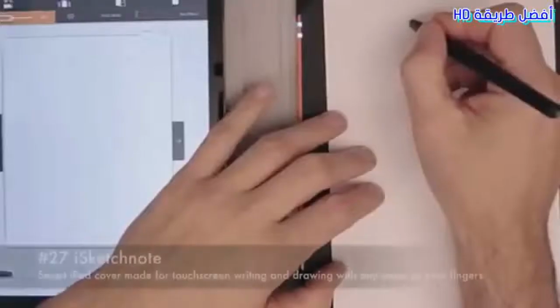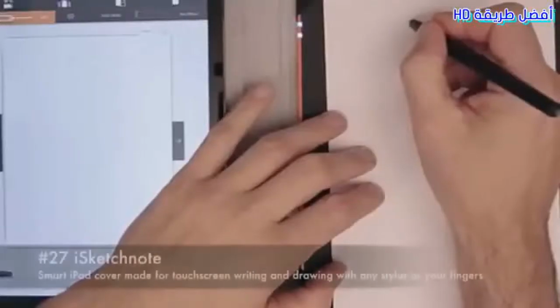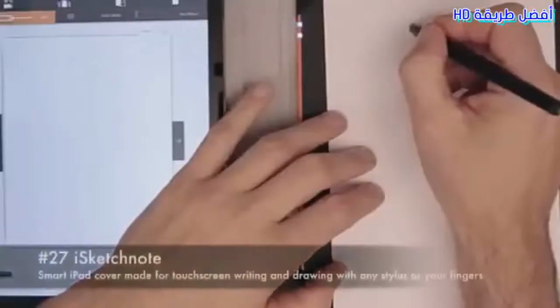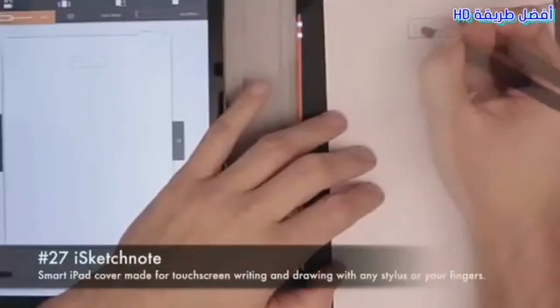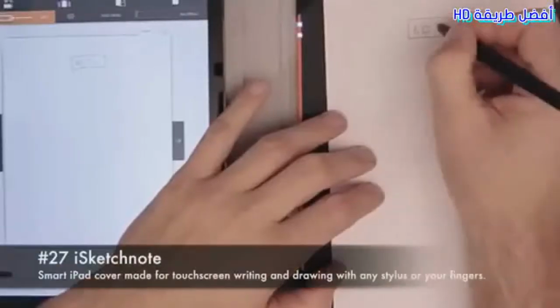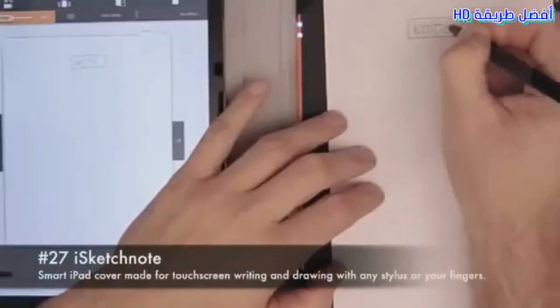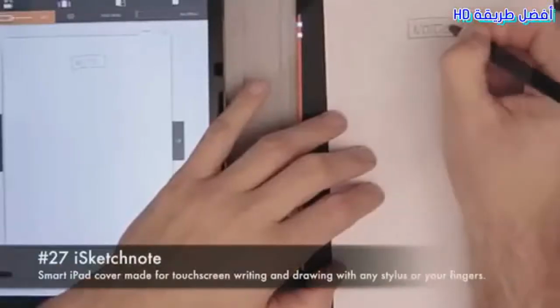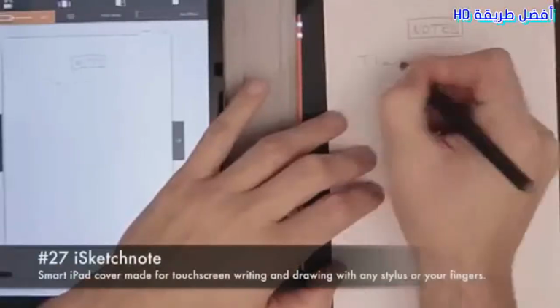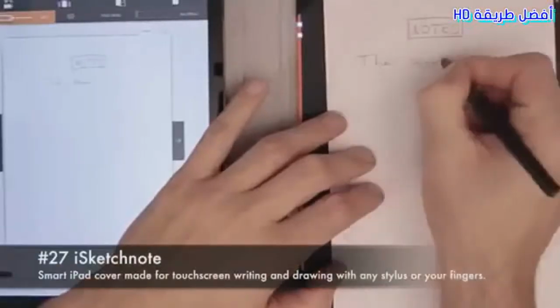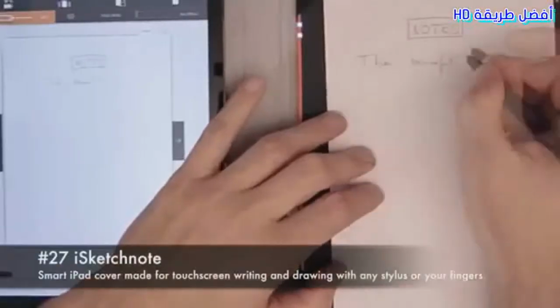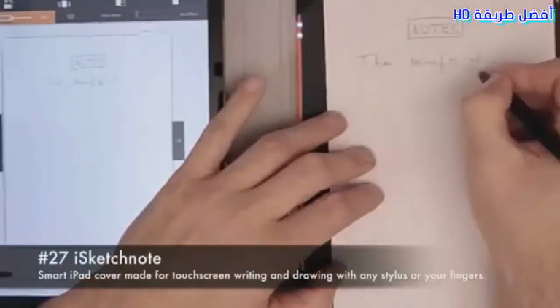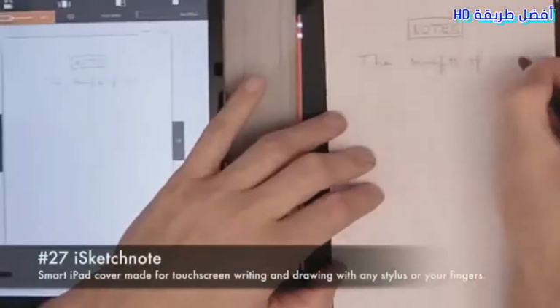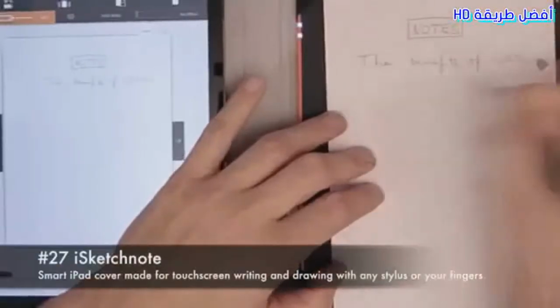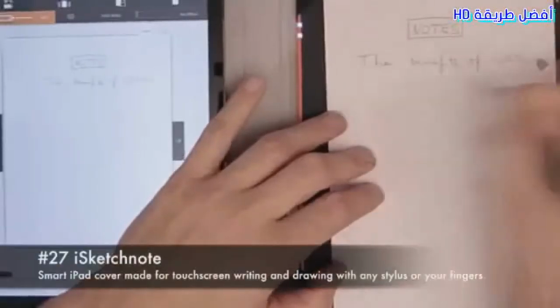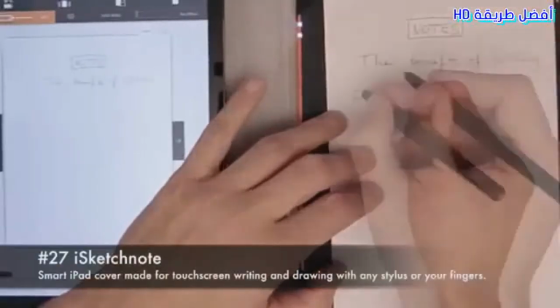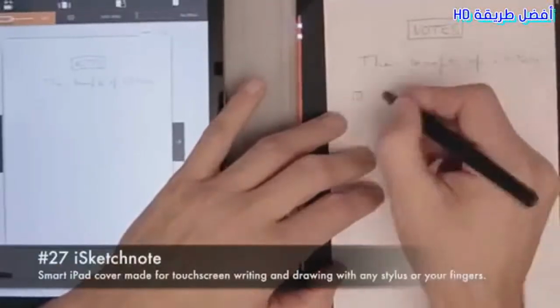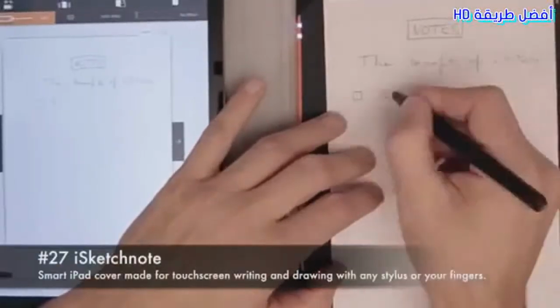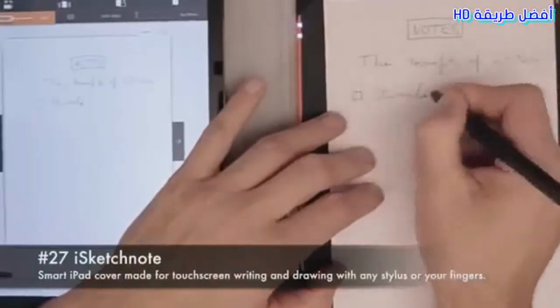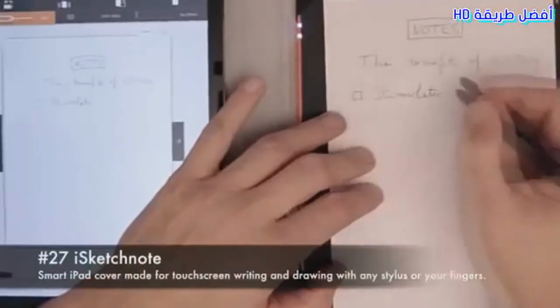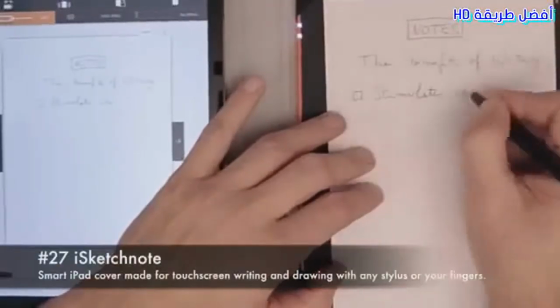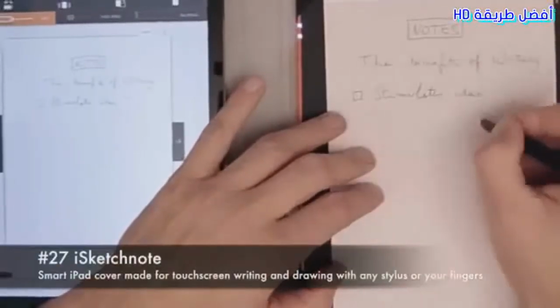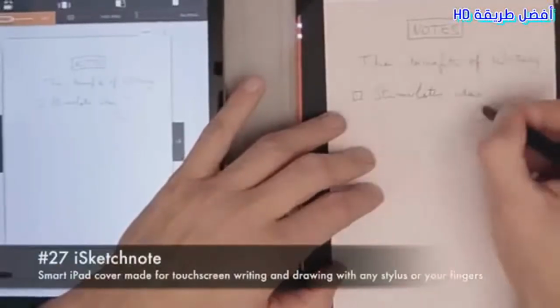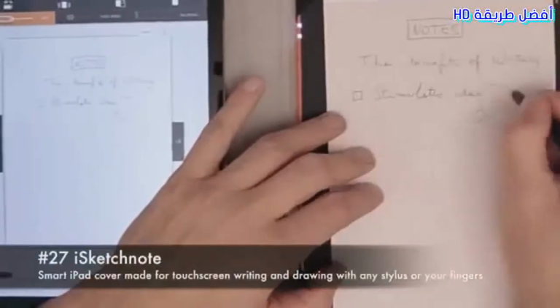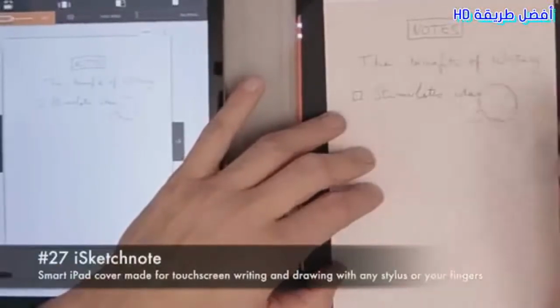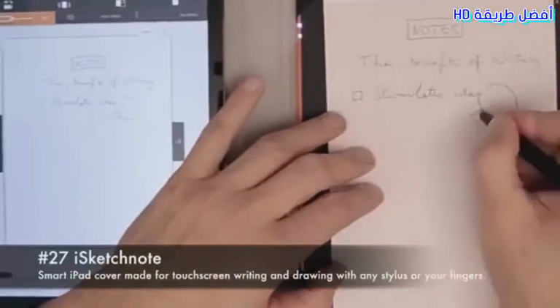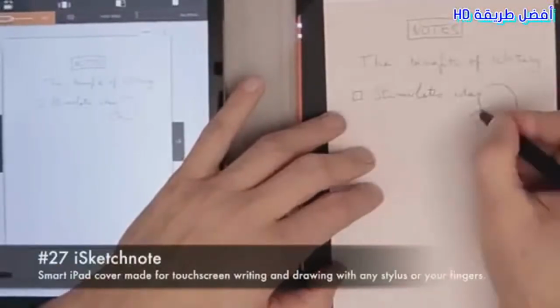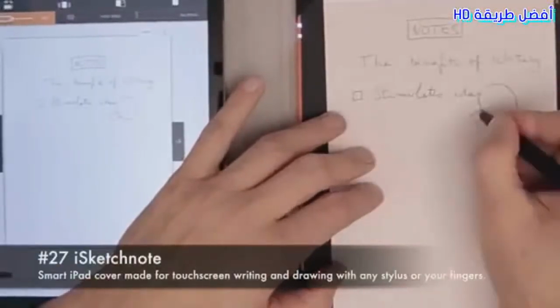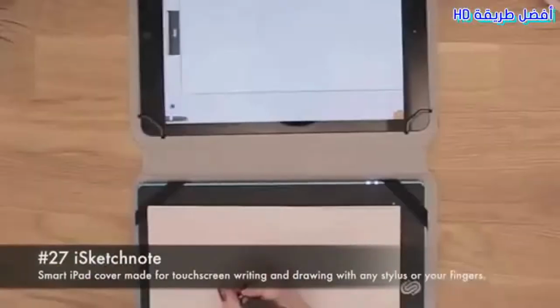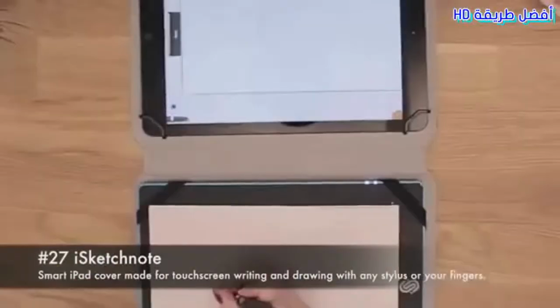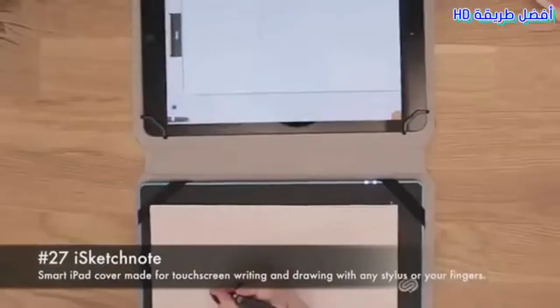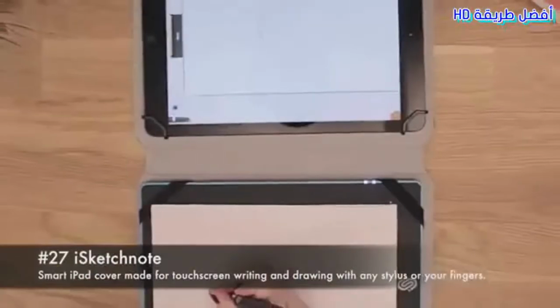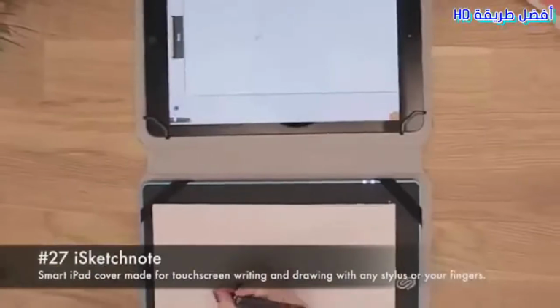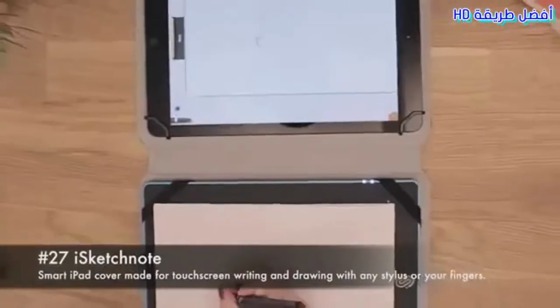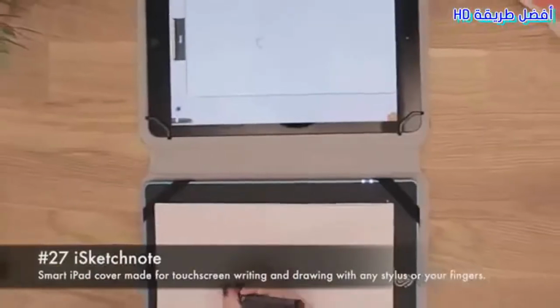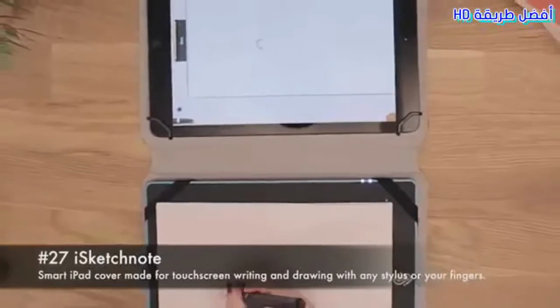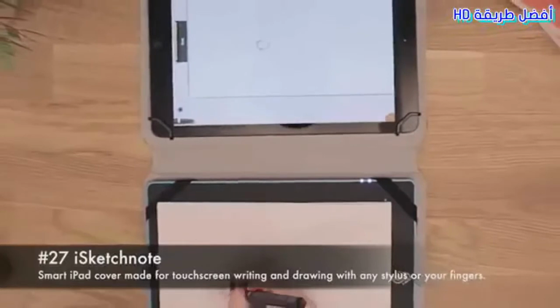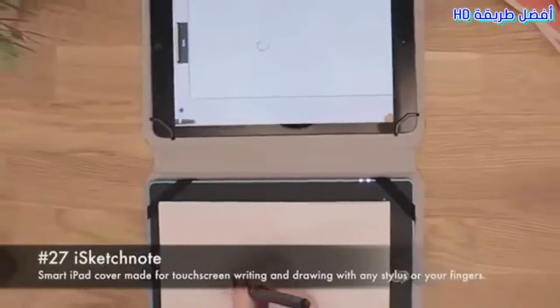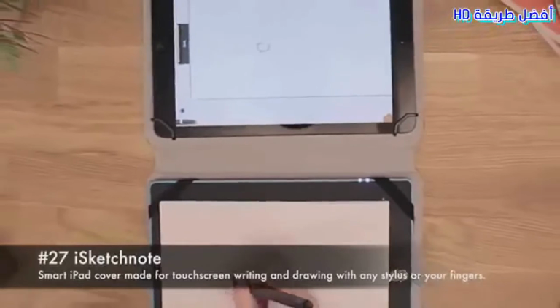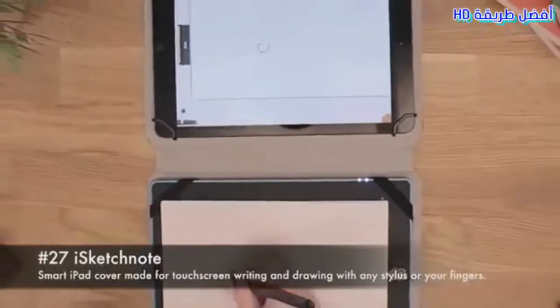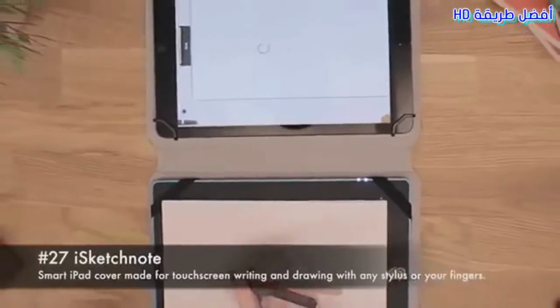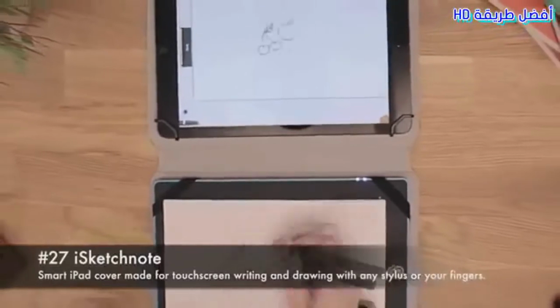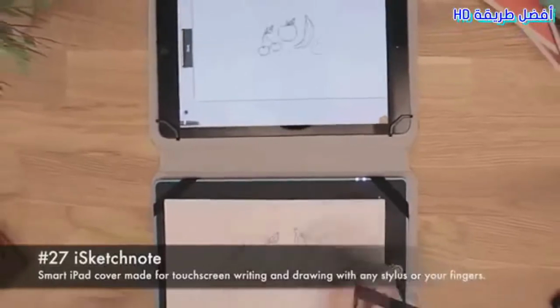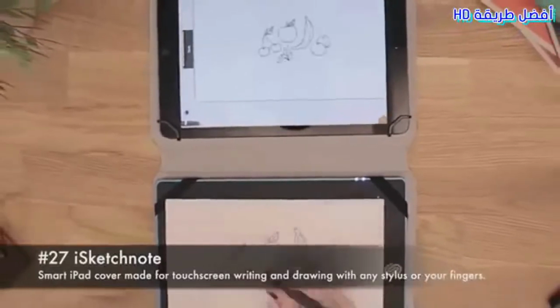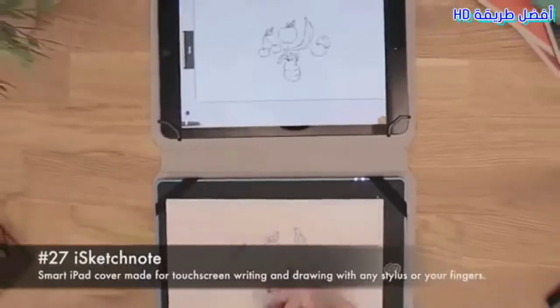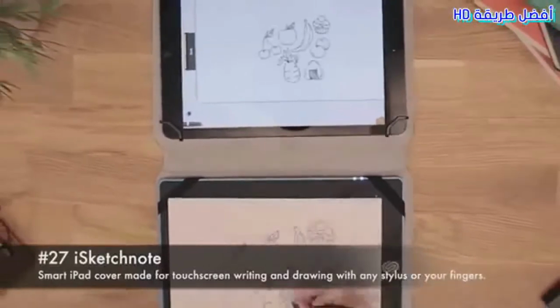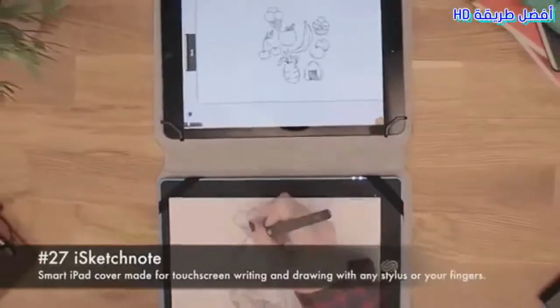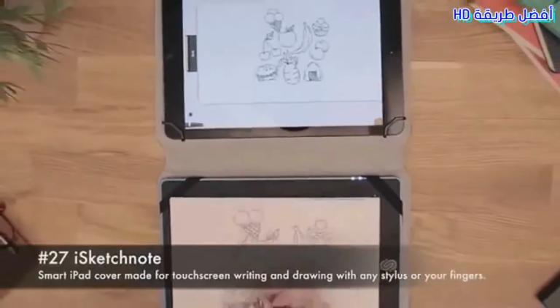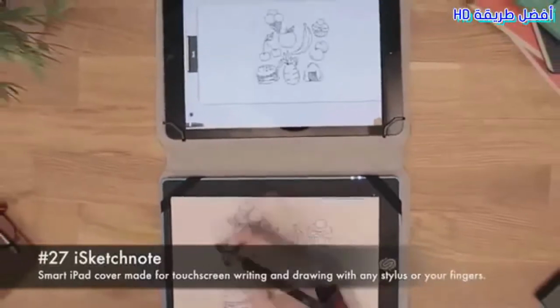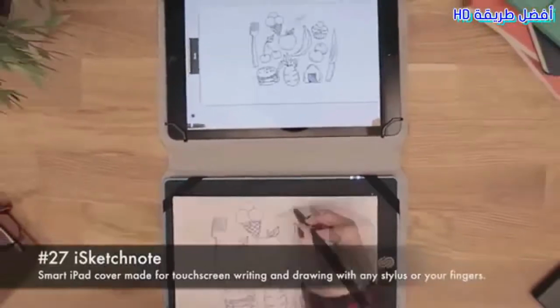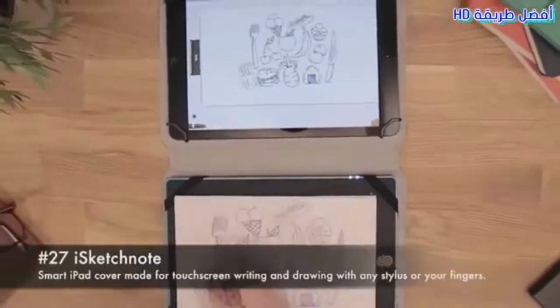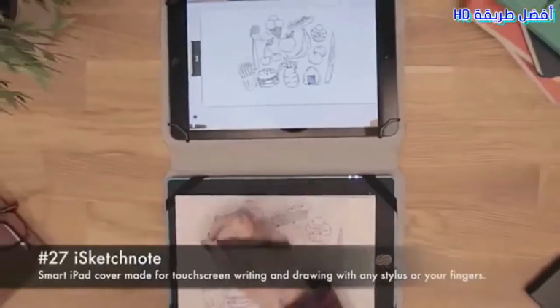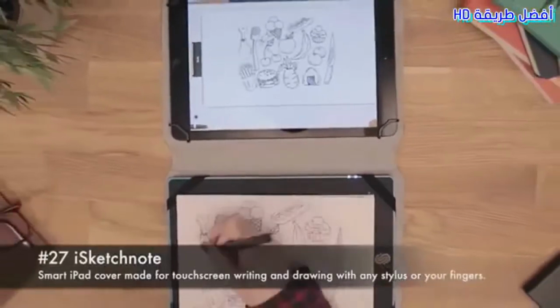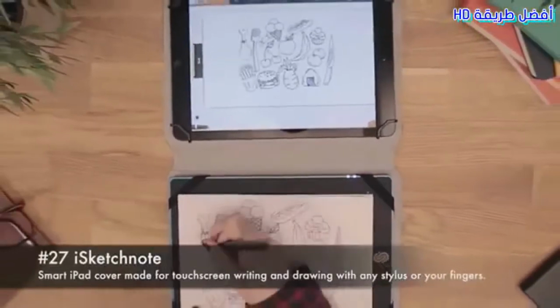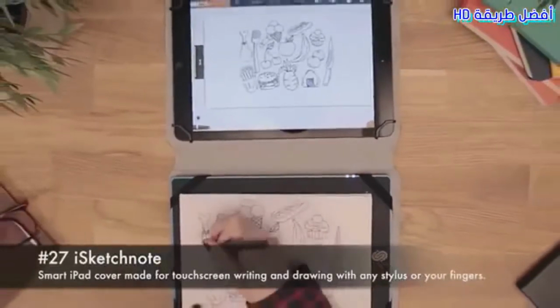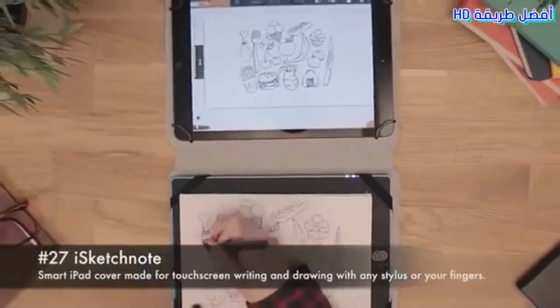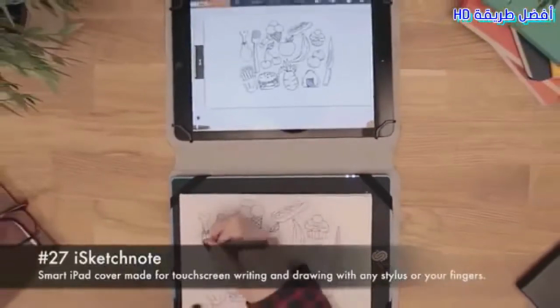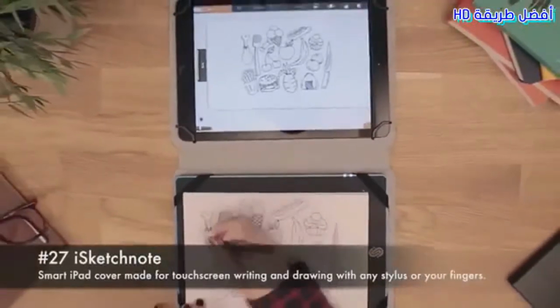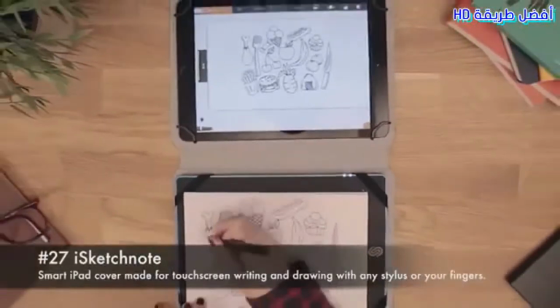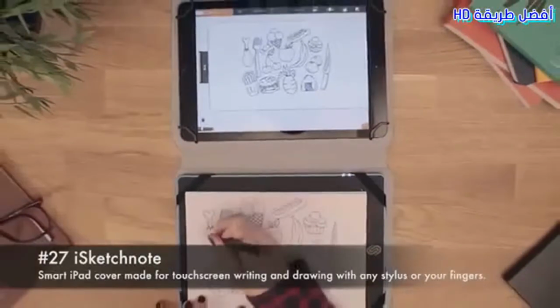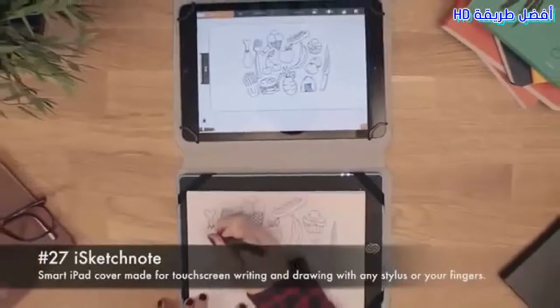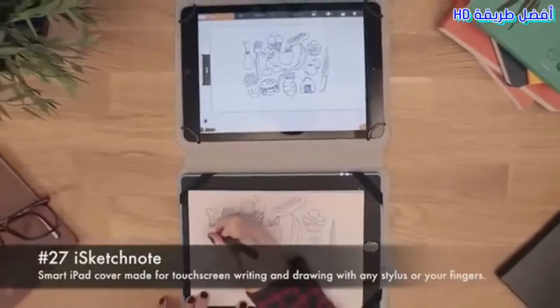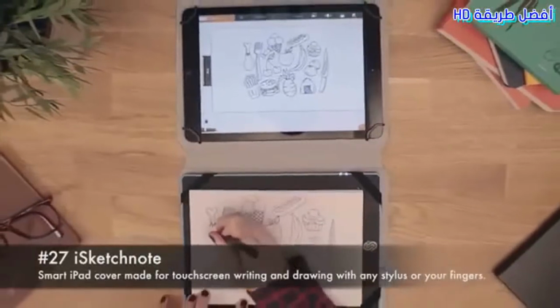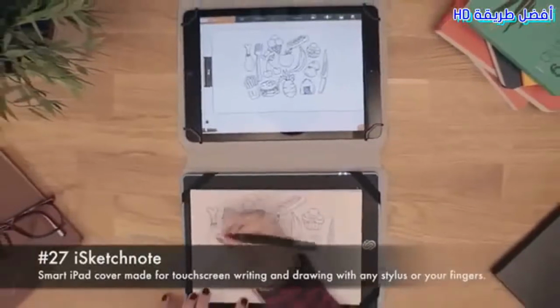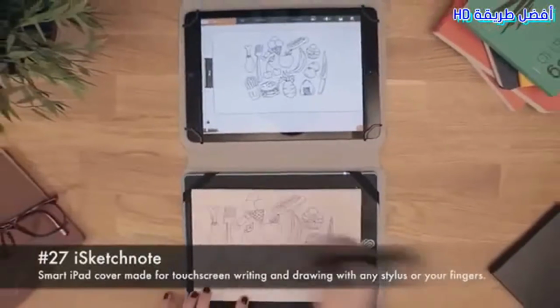Number 27: iSketchnote. A smart iPad cover made for touchscreen writing and drawing with any stylus or your fingers.